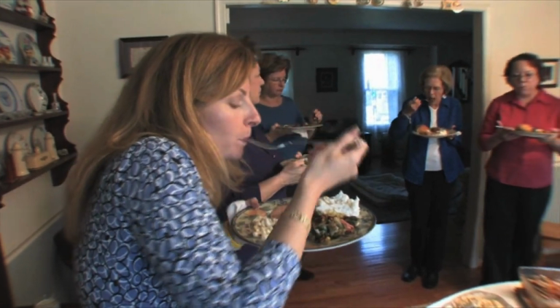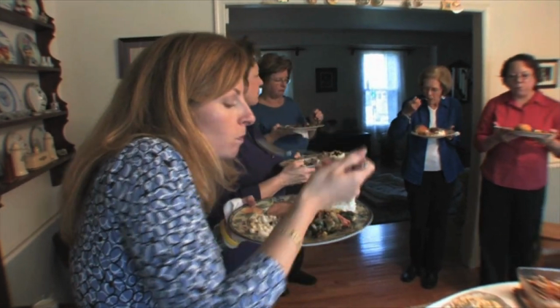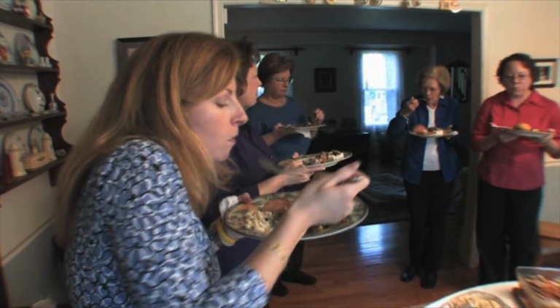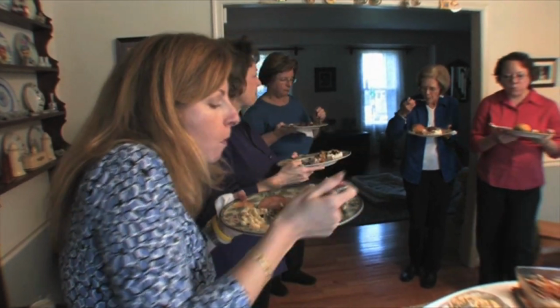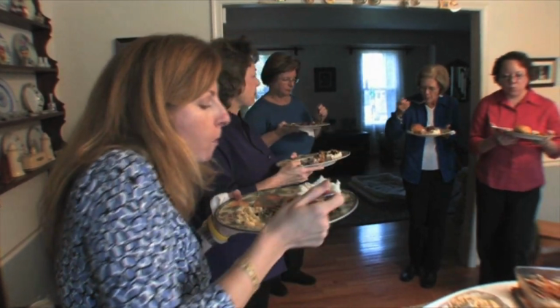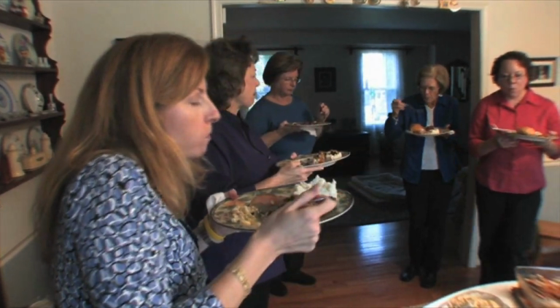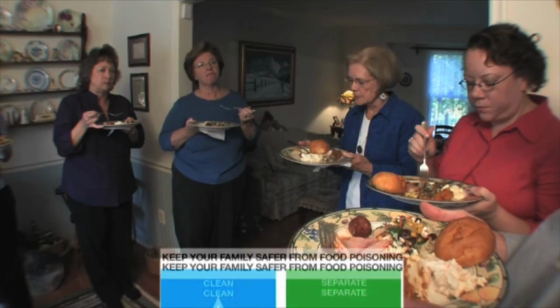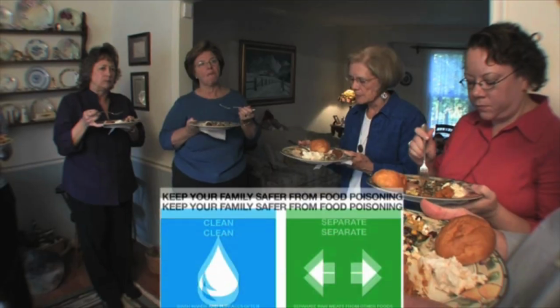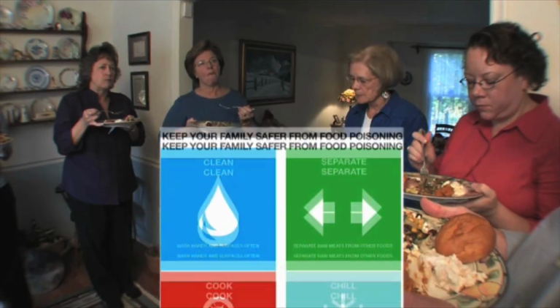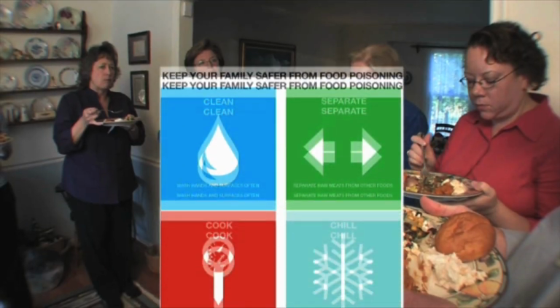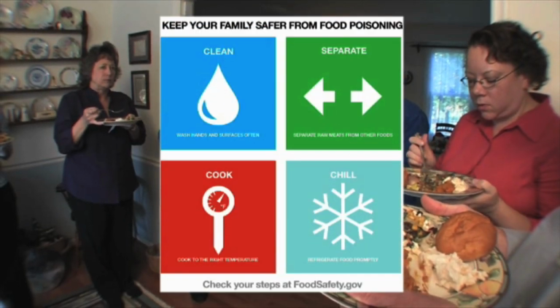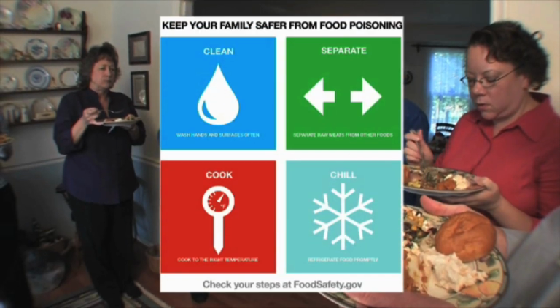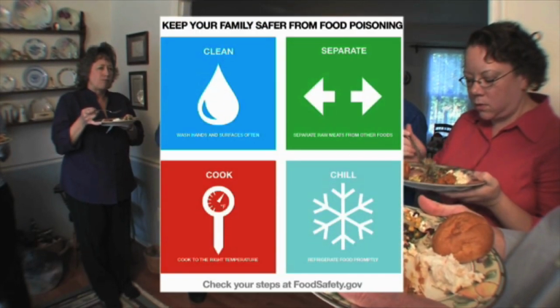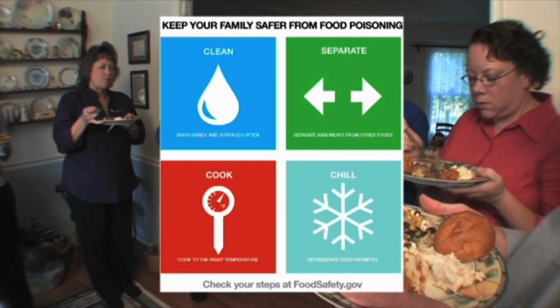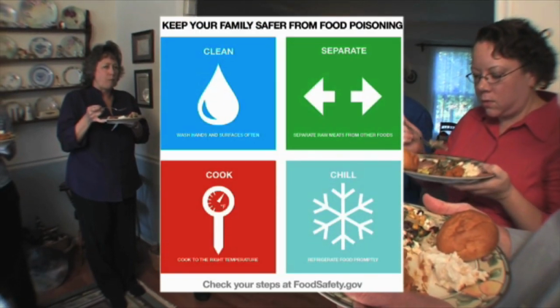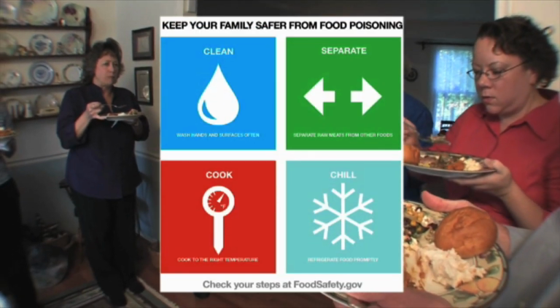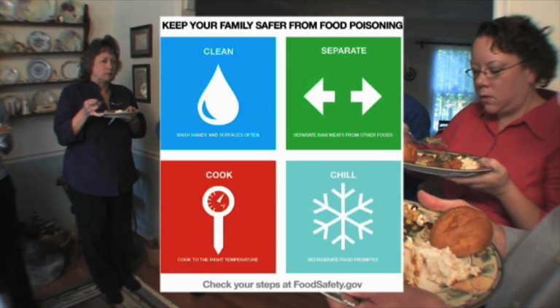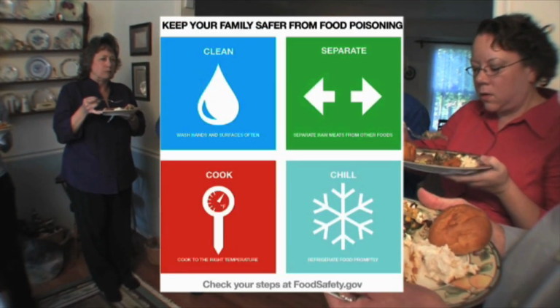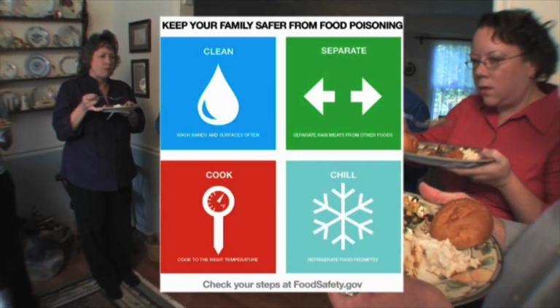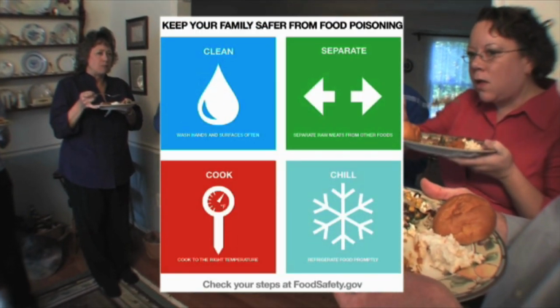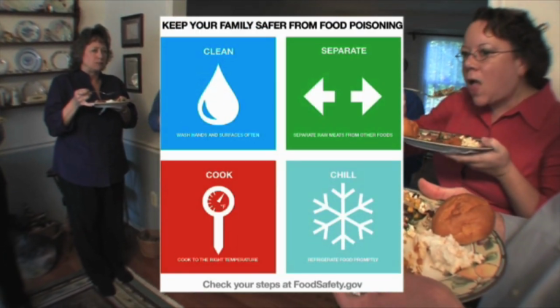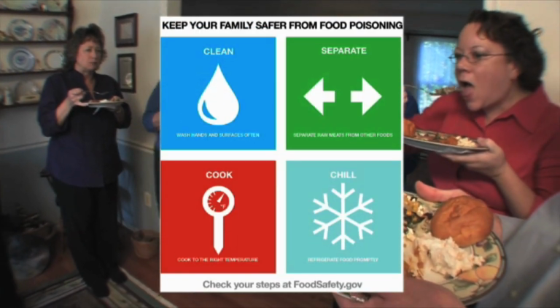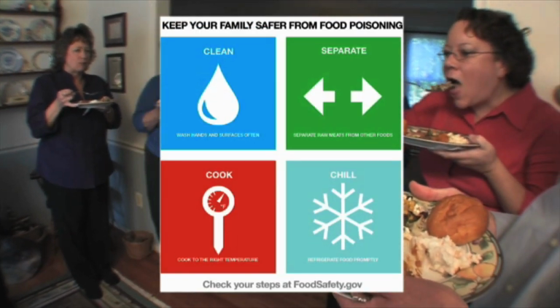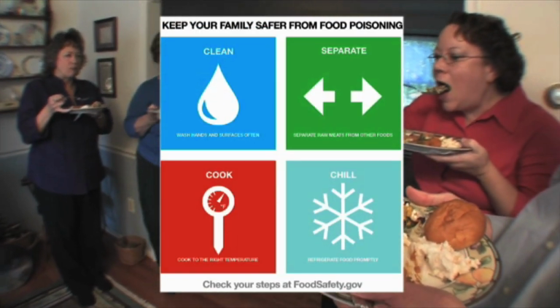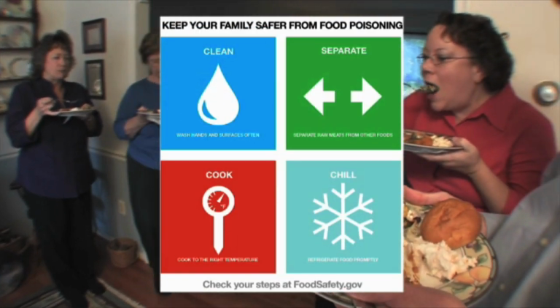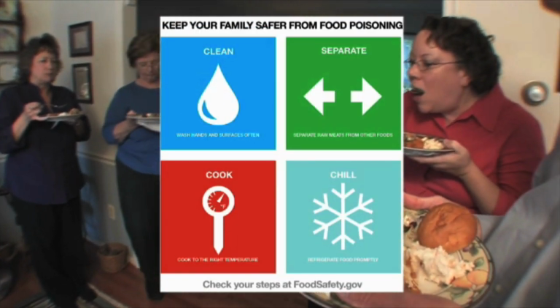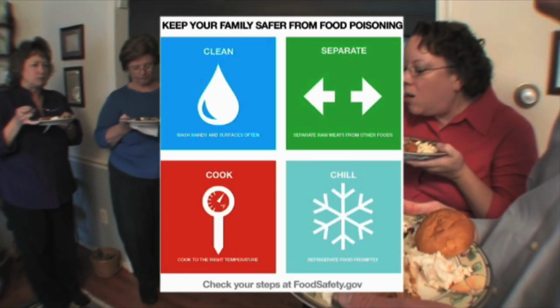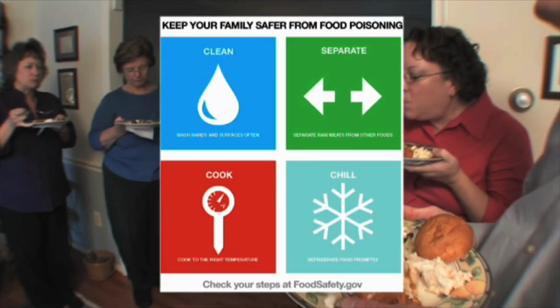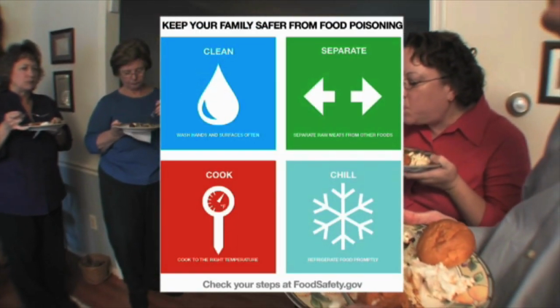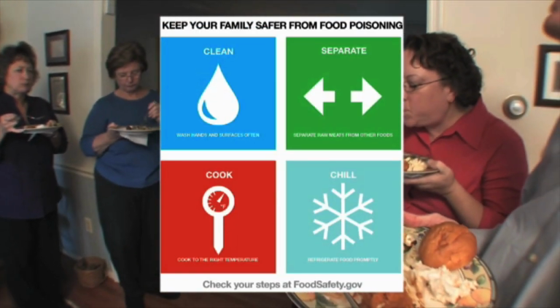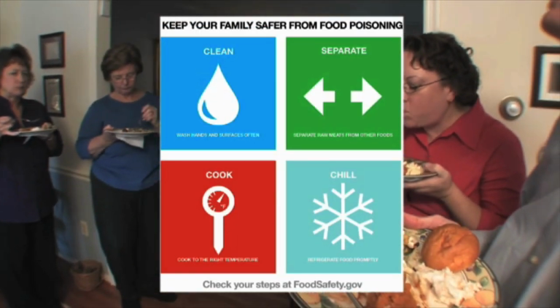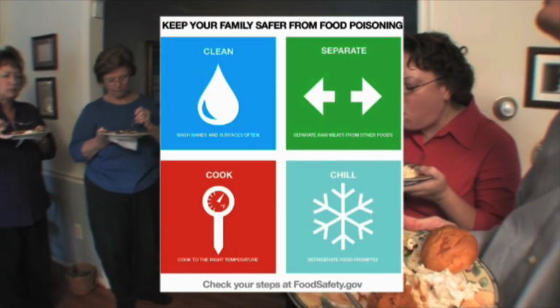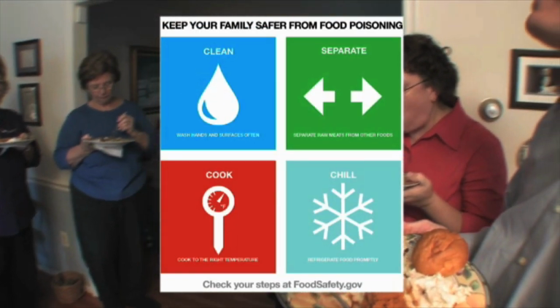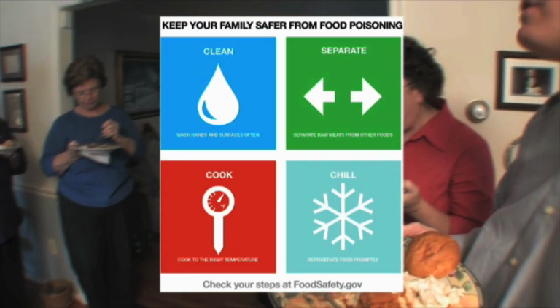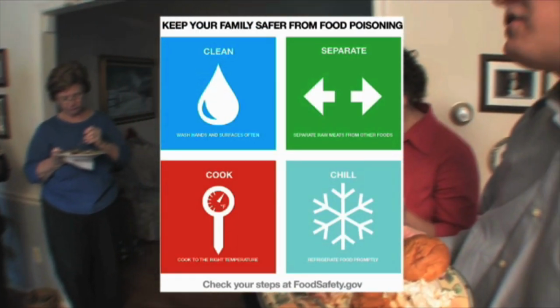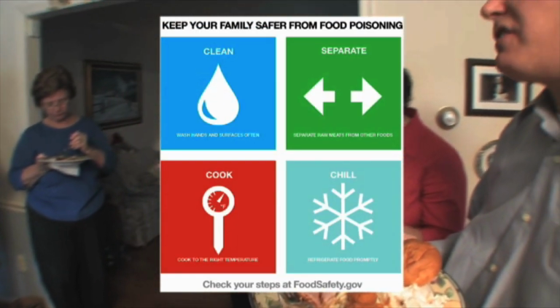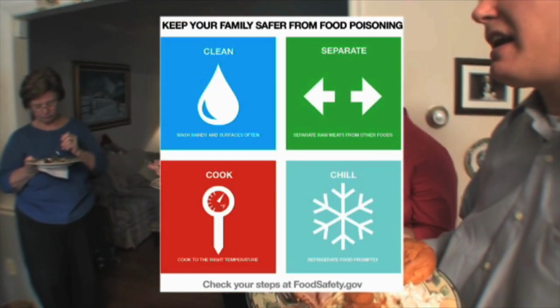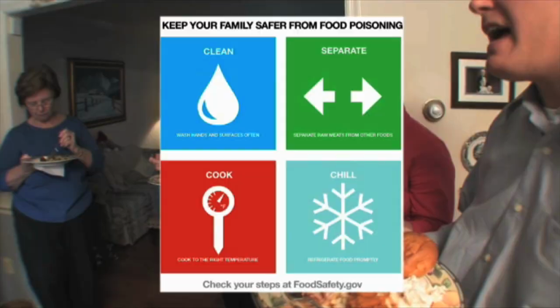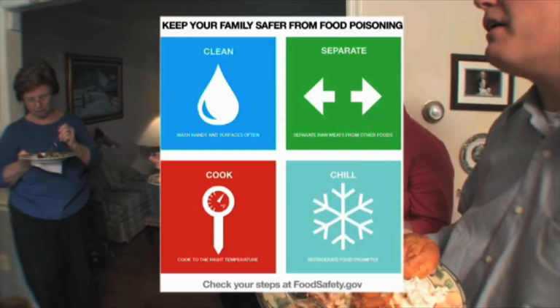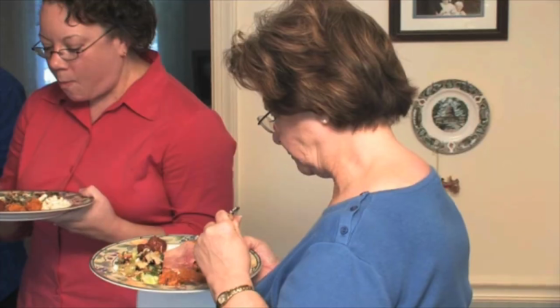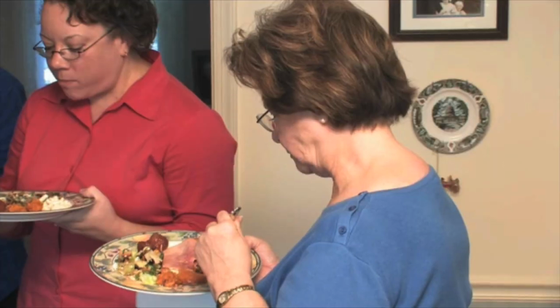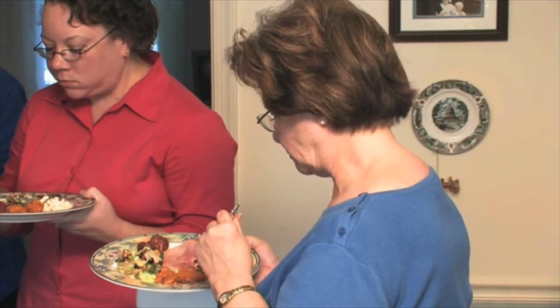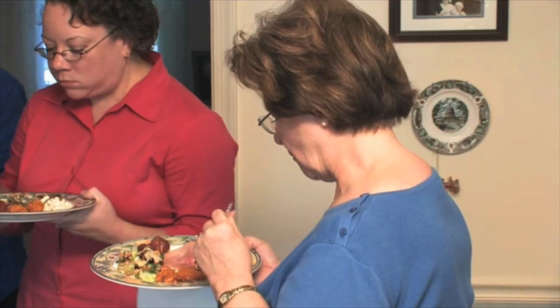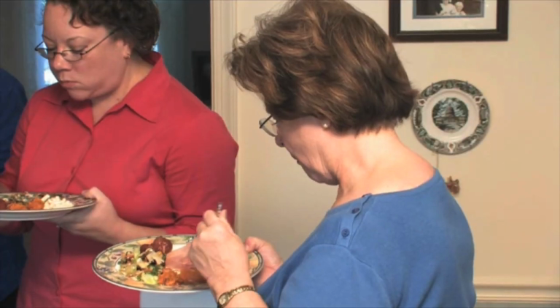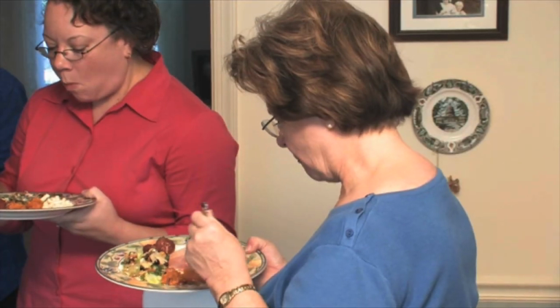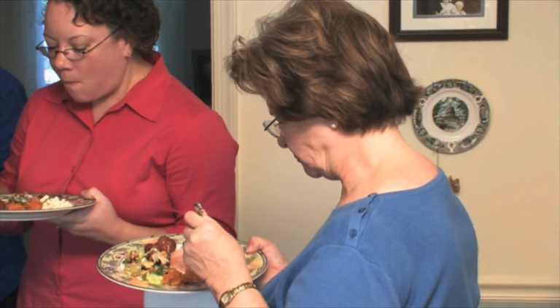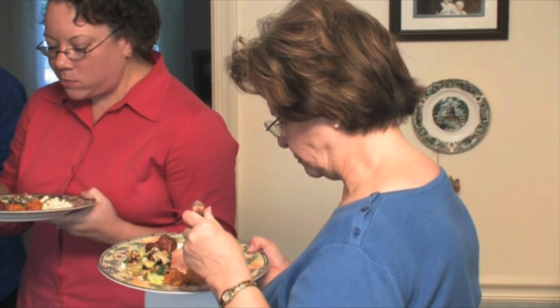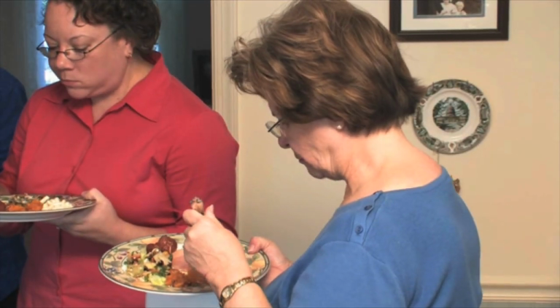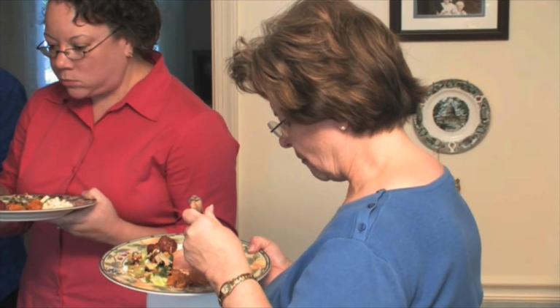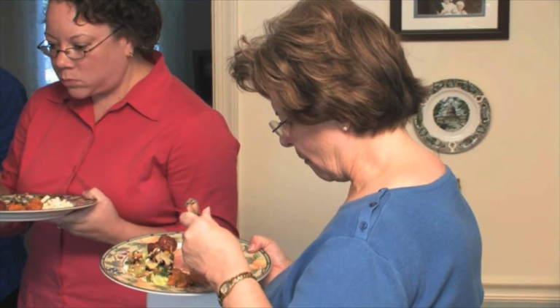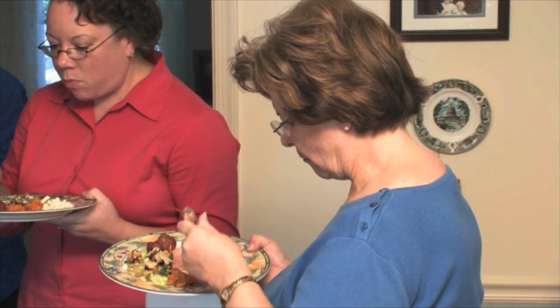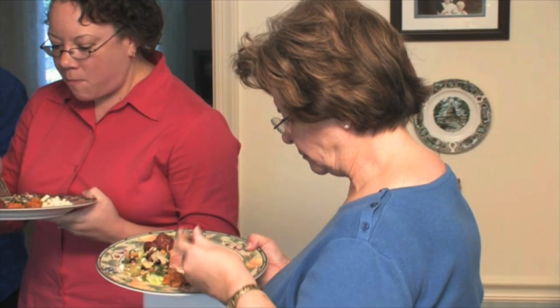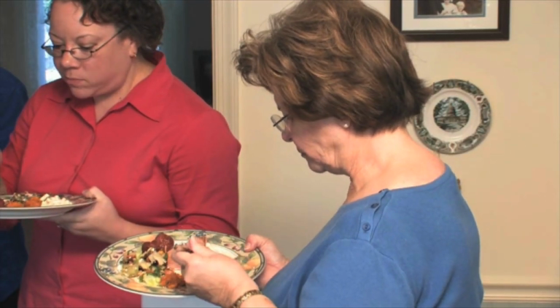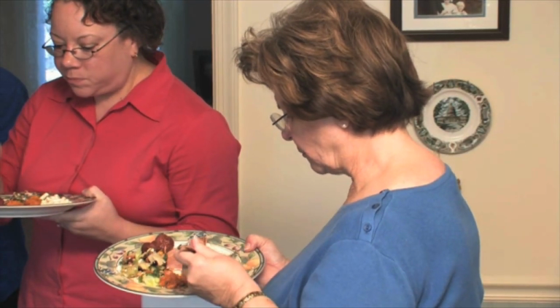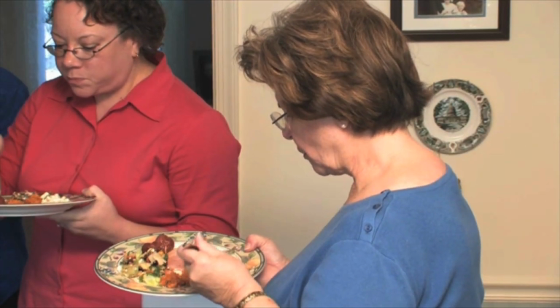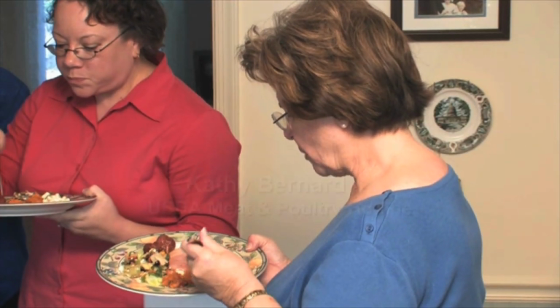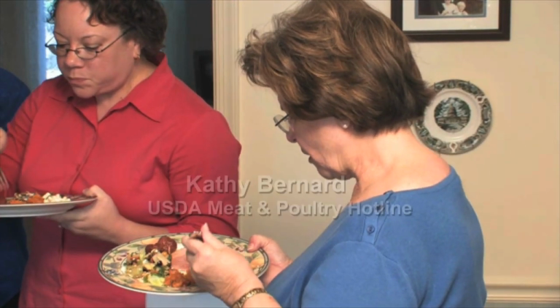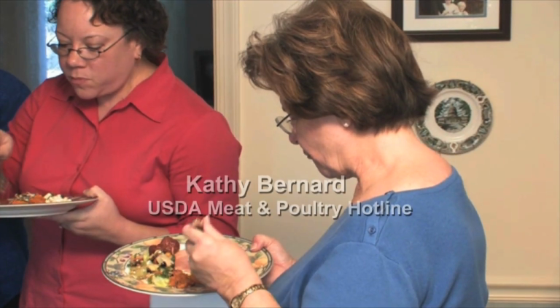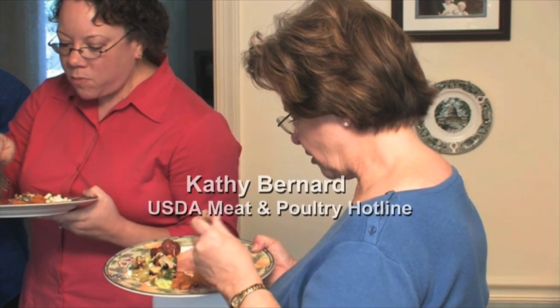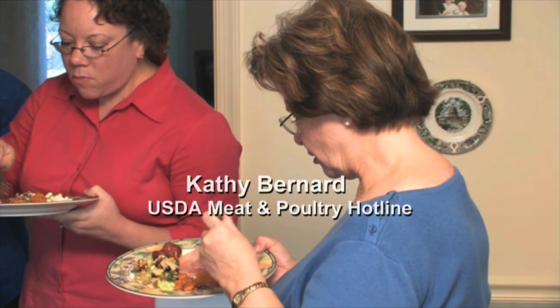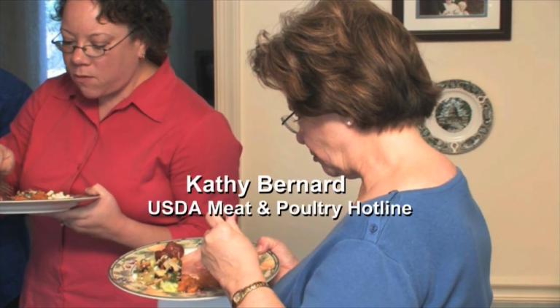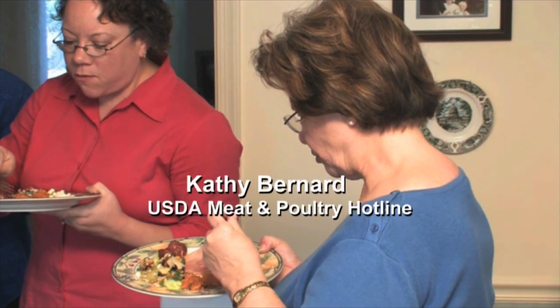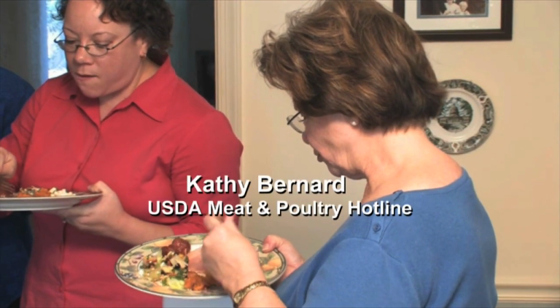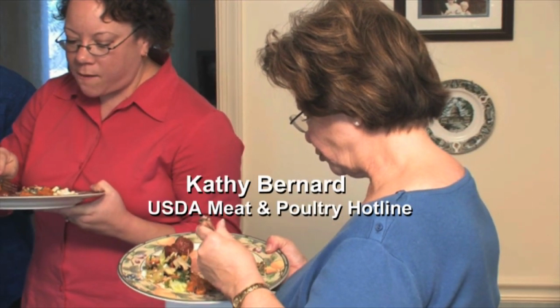It all starts with clean, separate, cook, and chill — the four basics of safe food preparation.